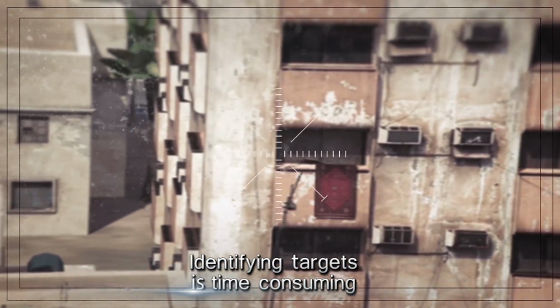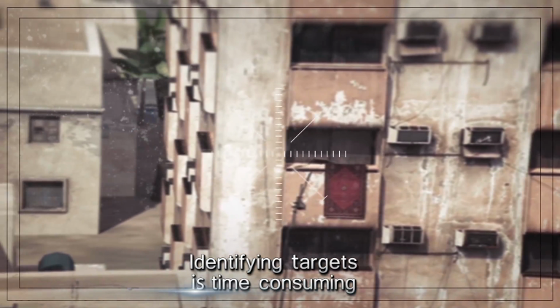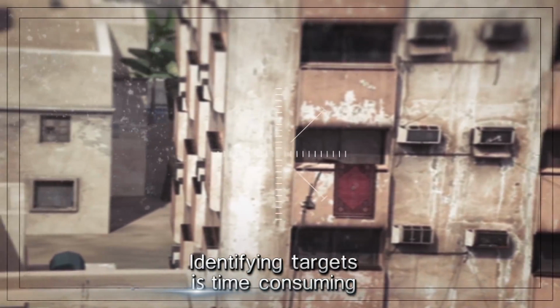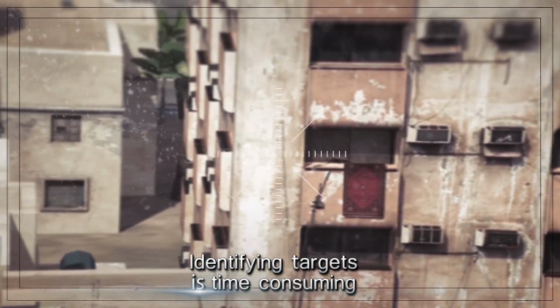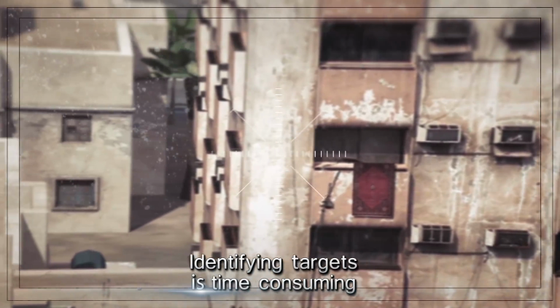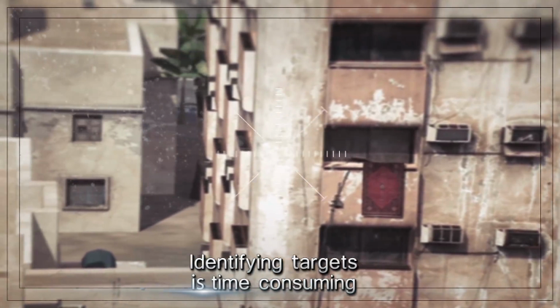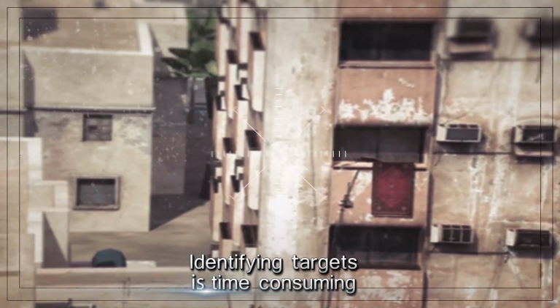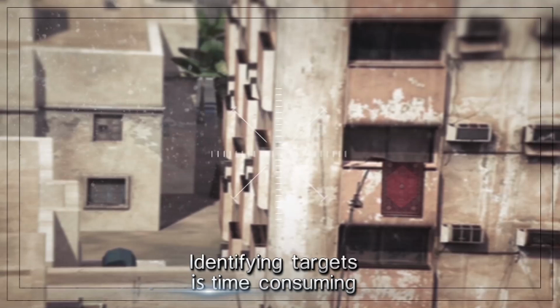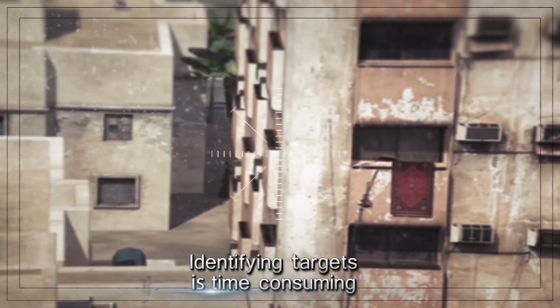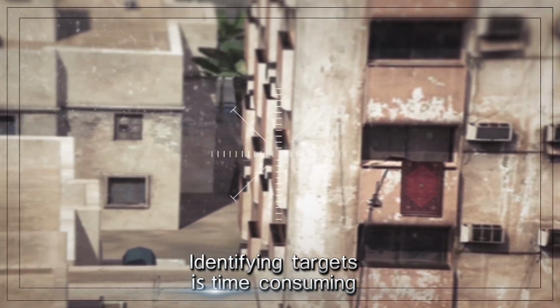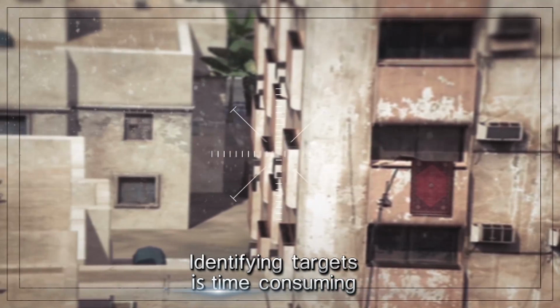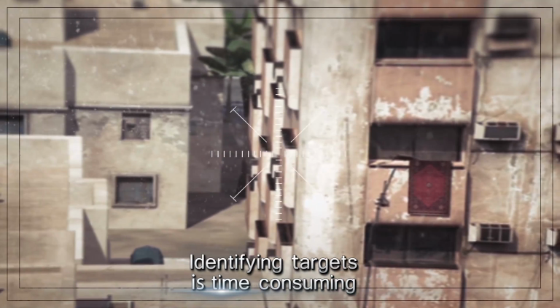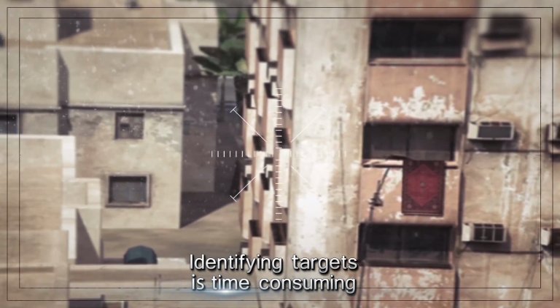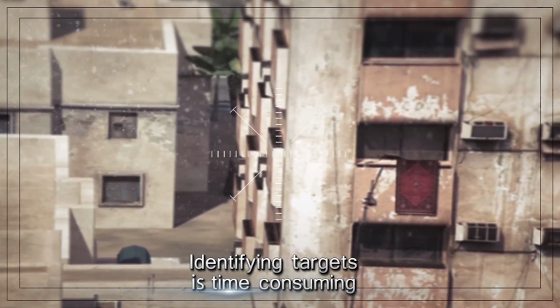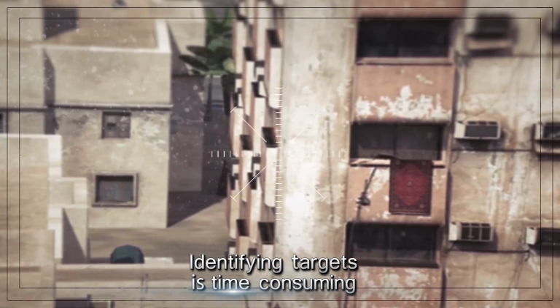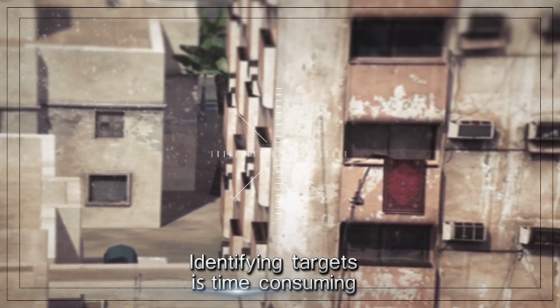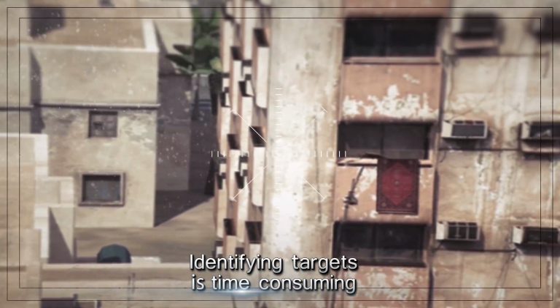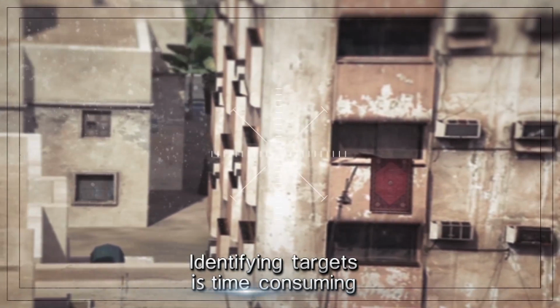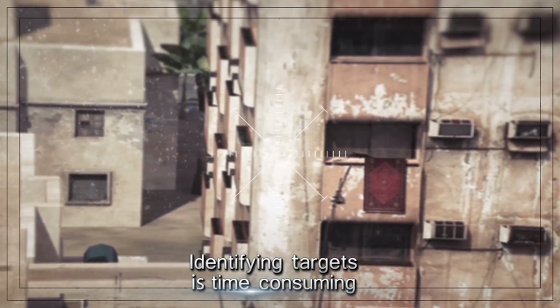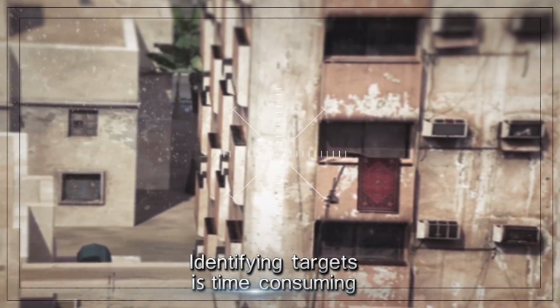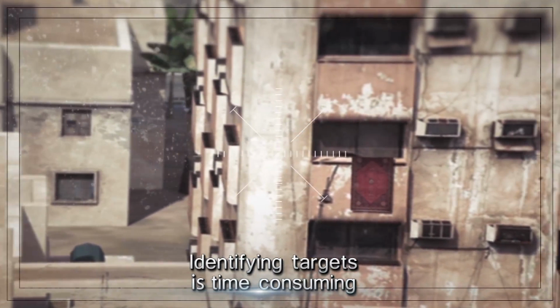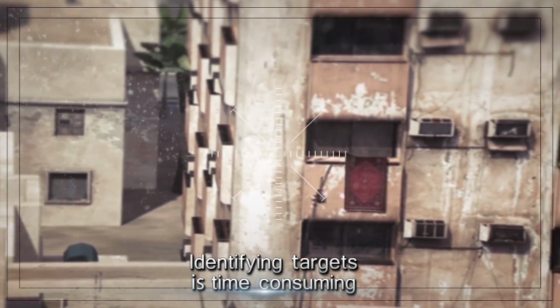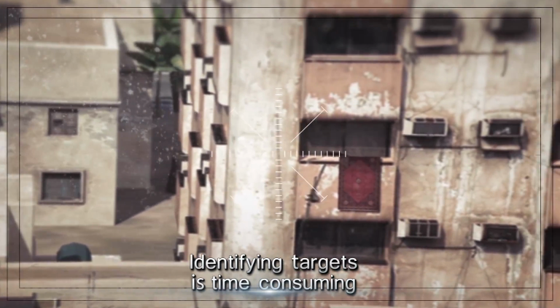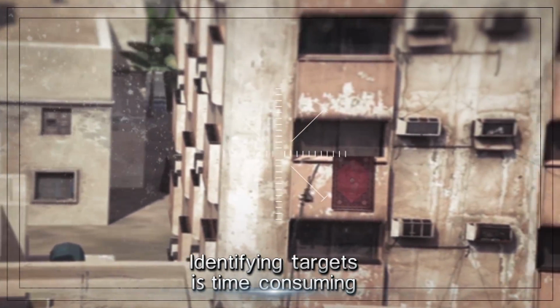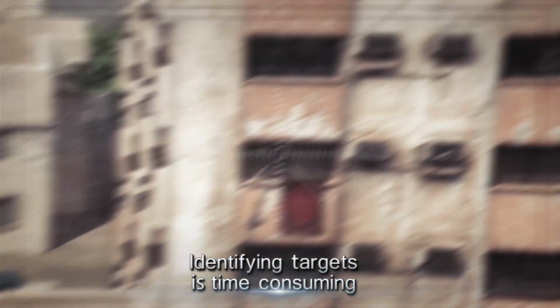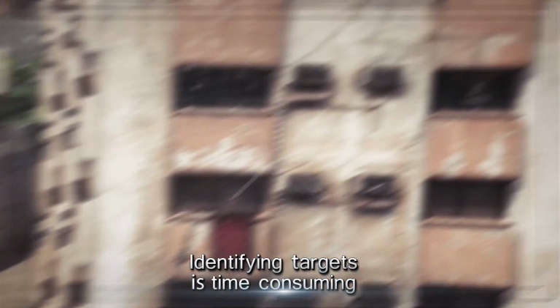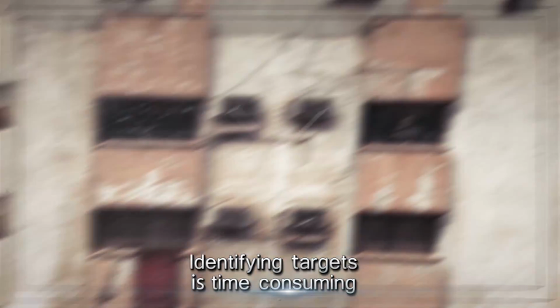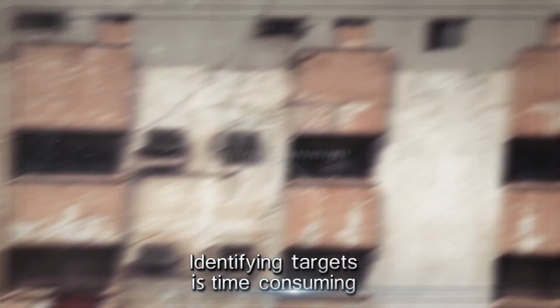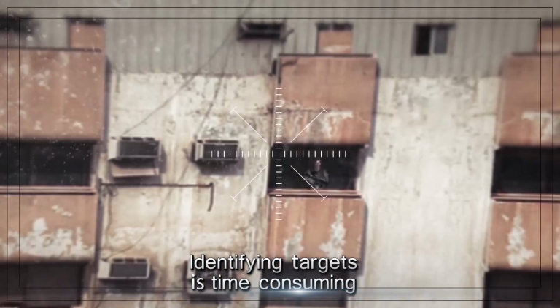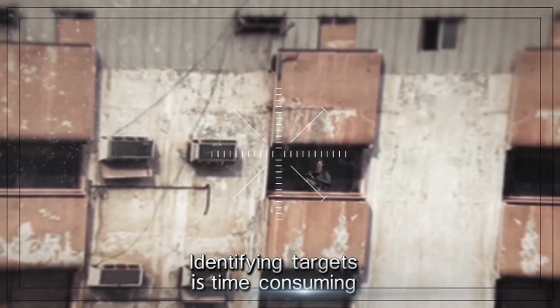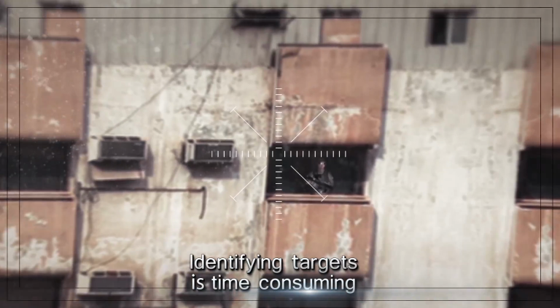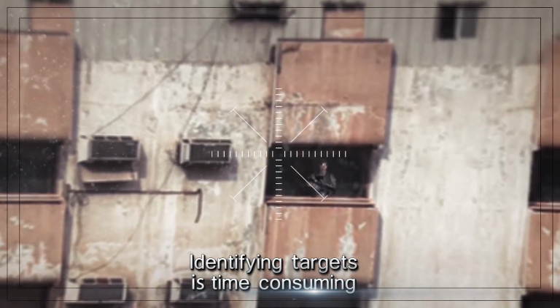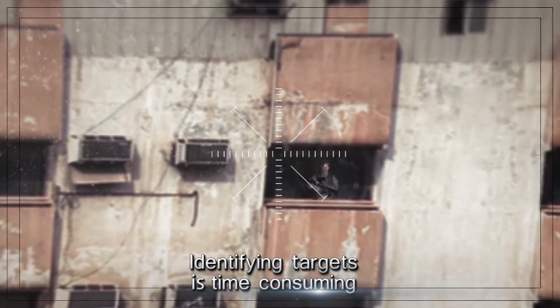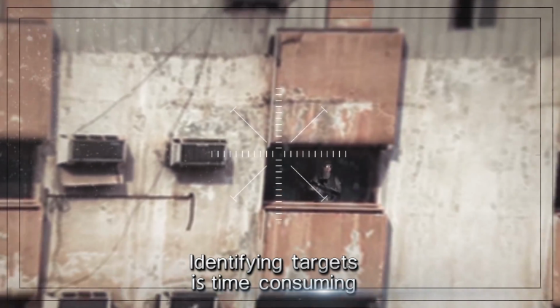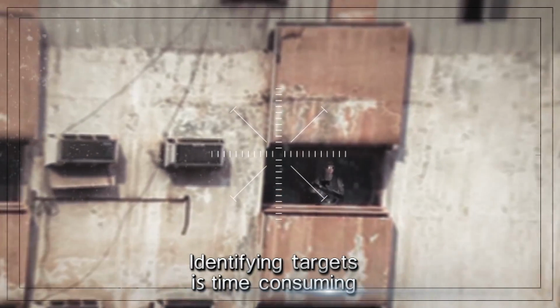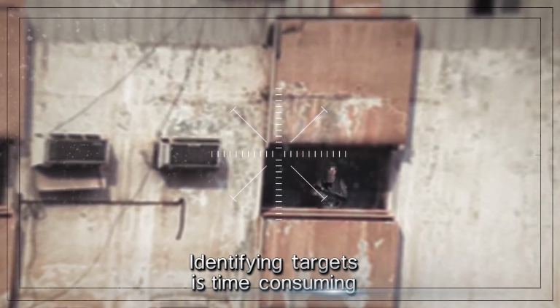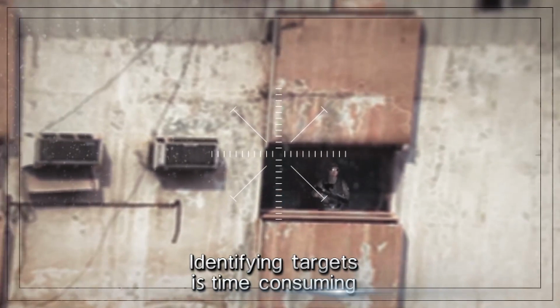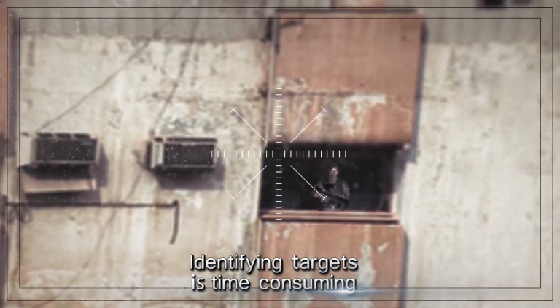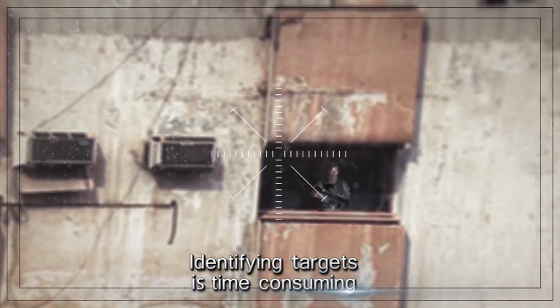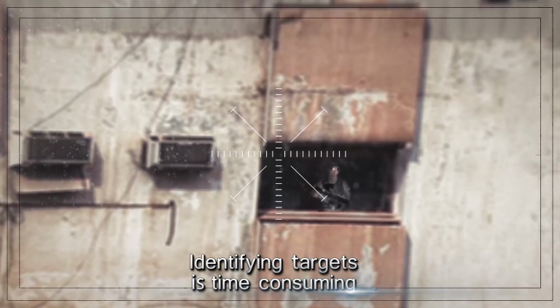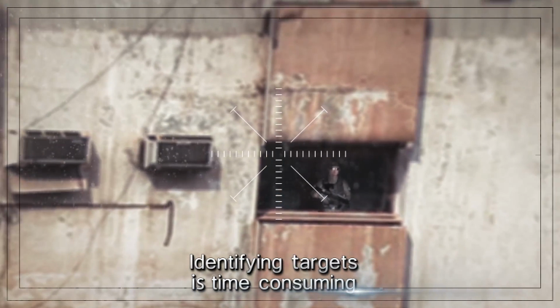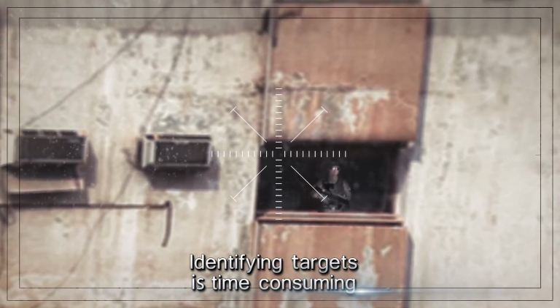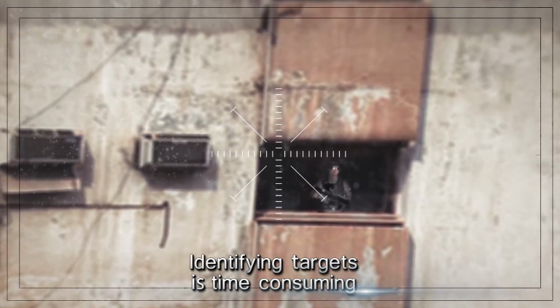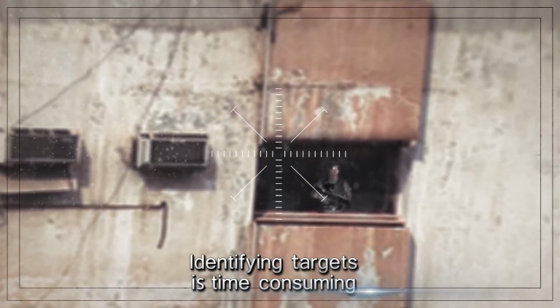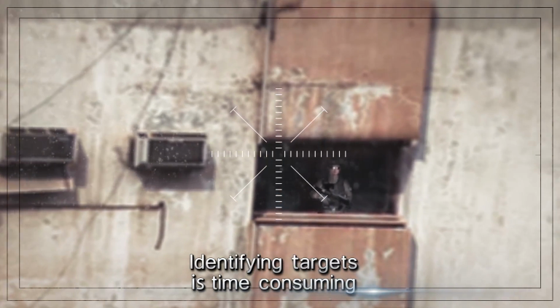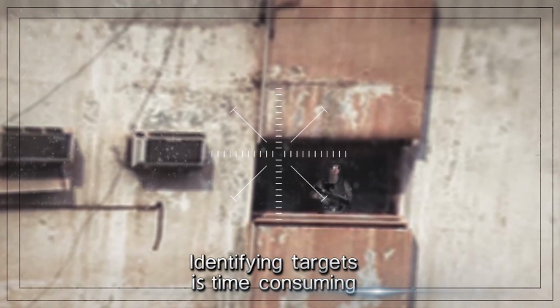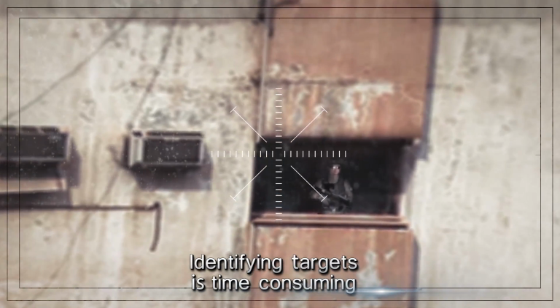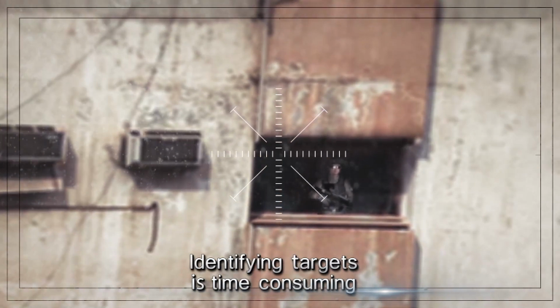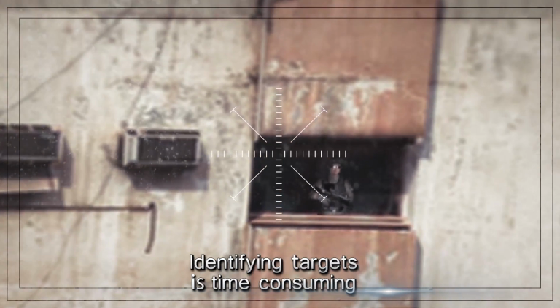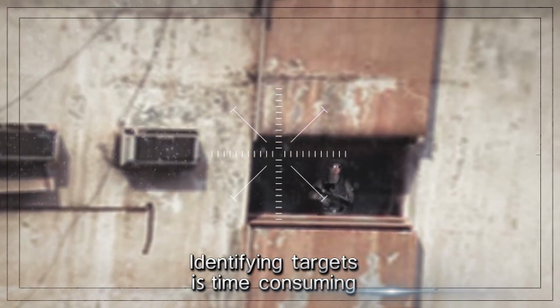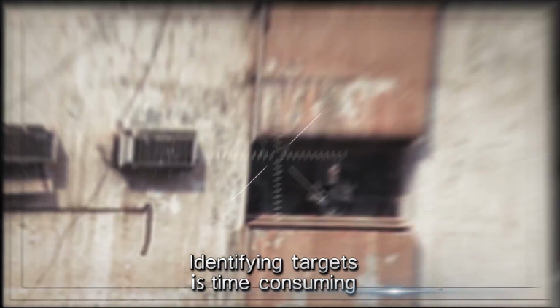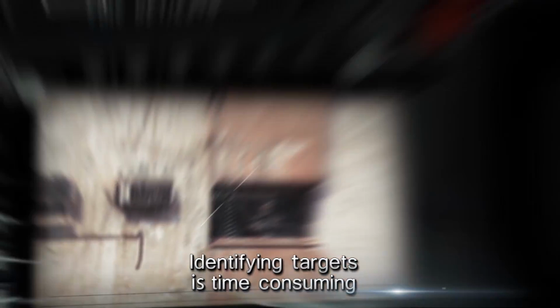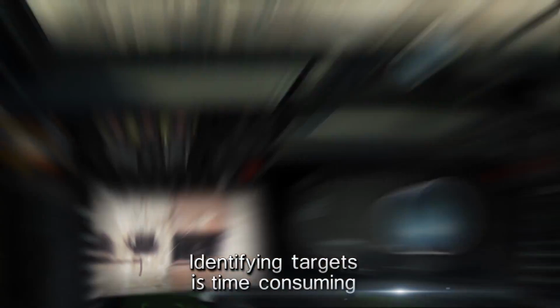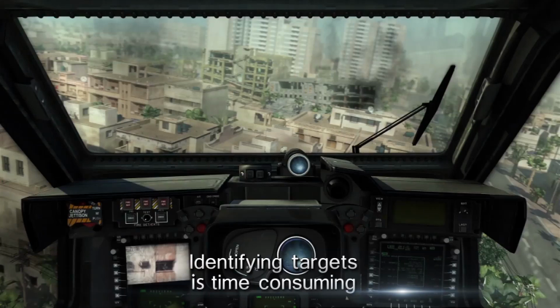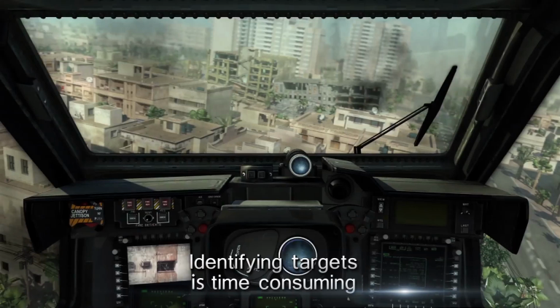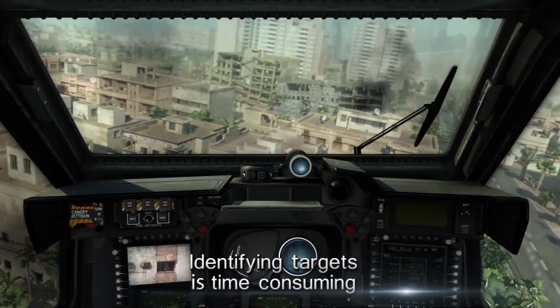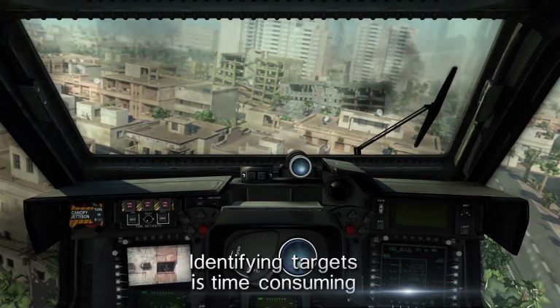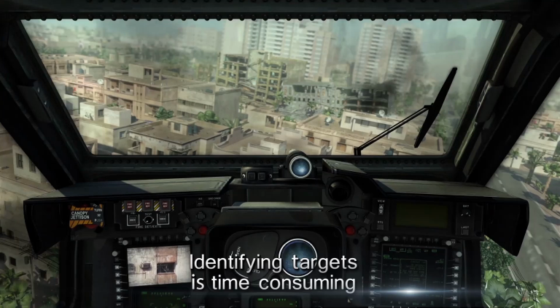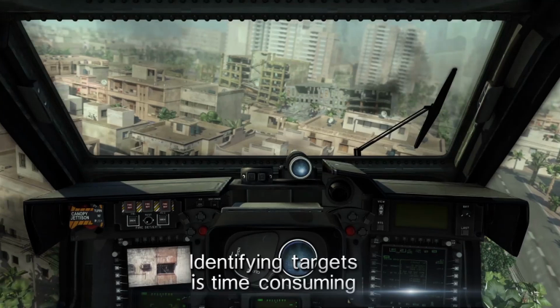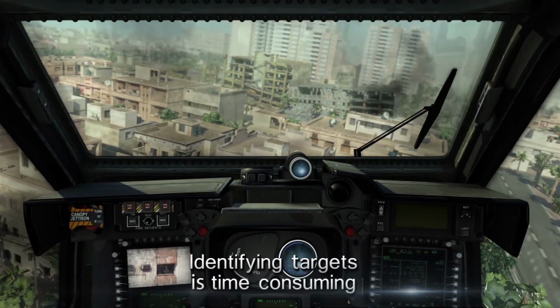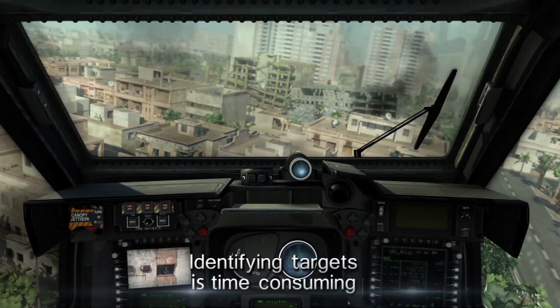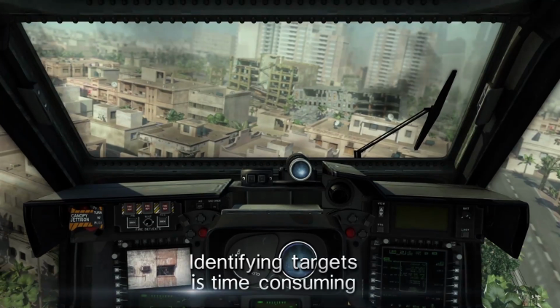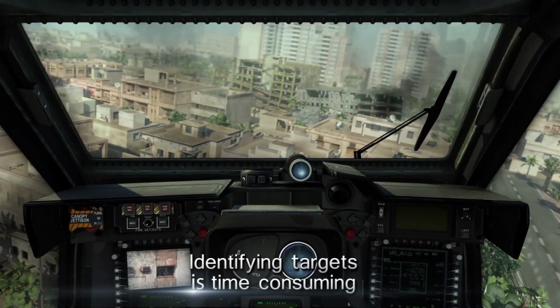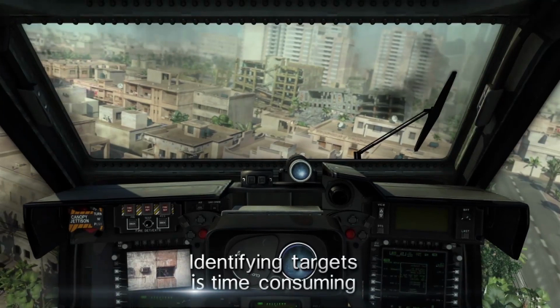This is Eagle 1. I see a carpet. Break! There's a guy with a gun on the top floor. Approval to engage. Over.